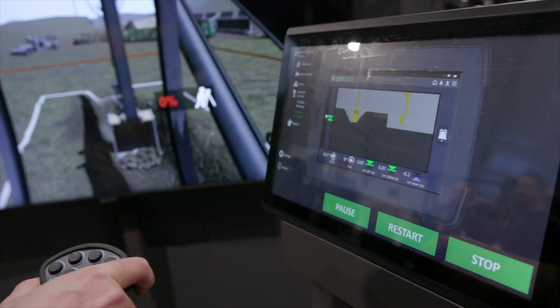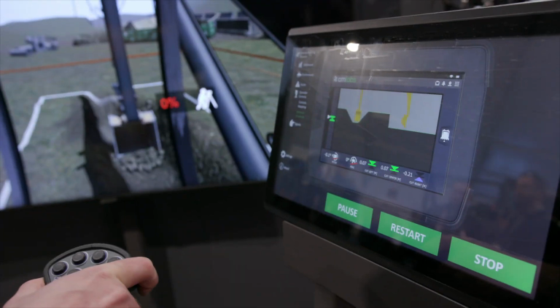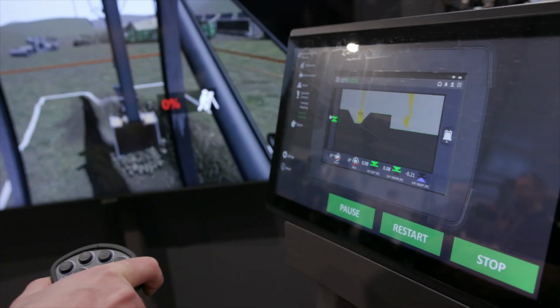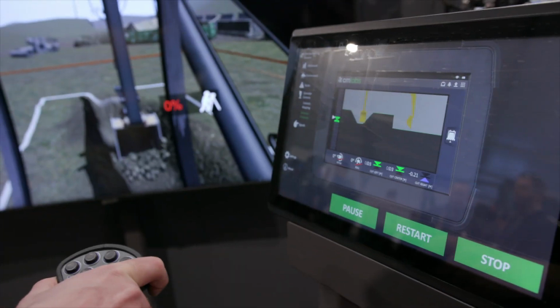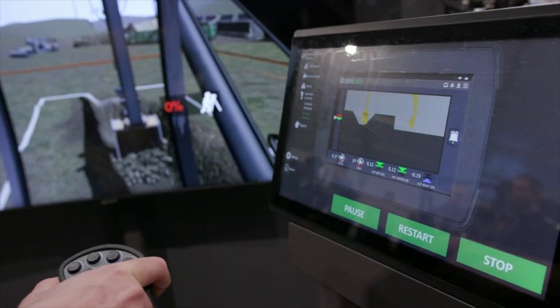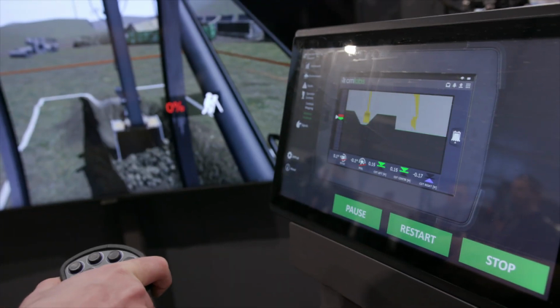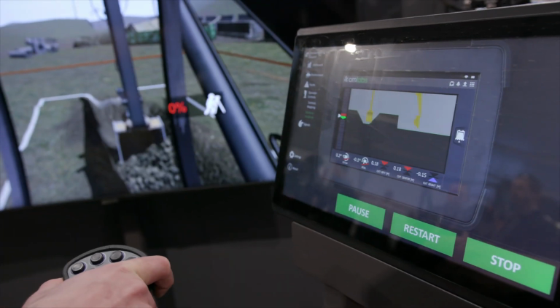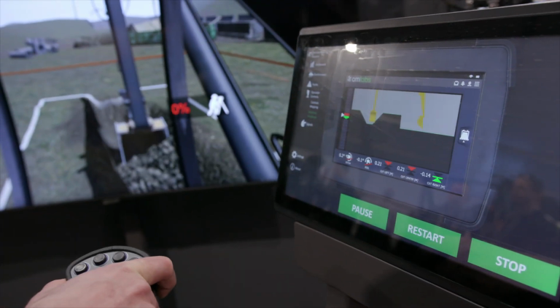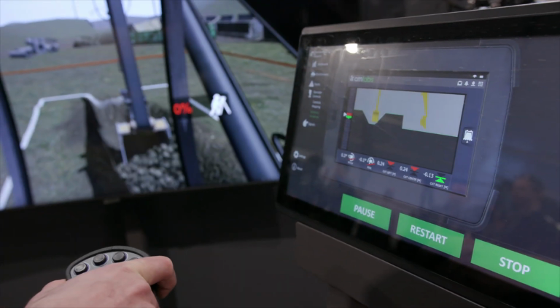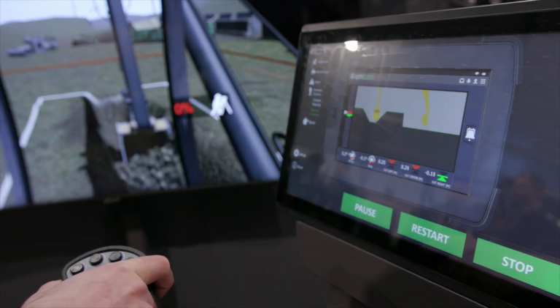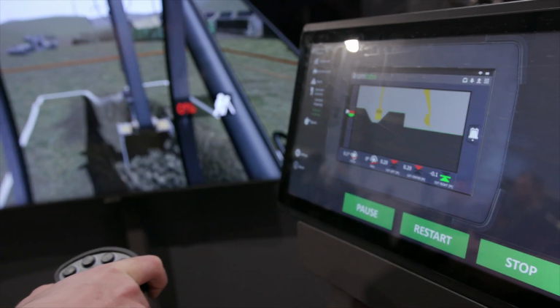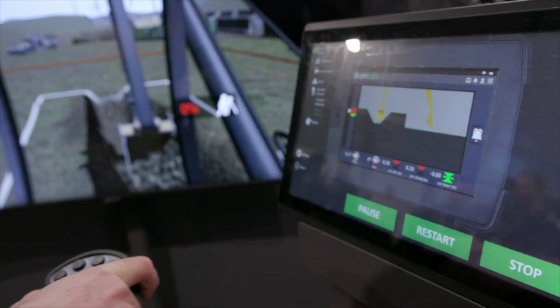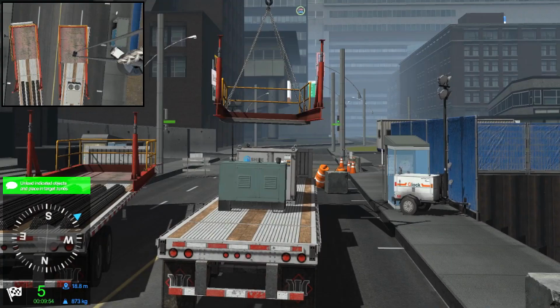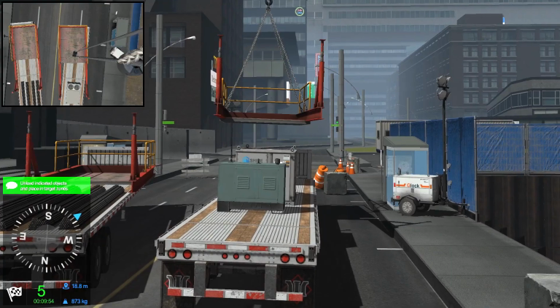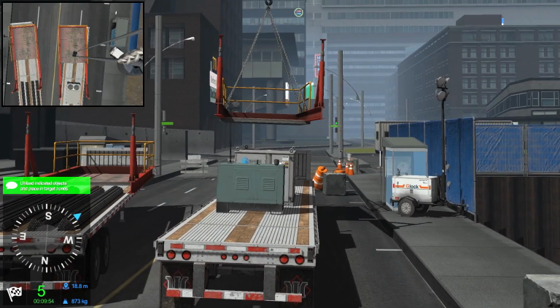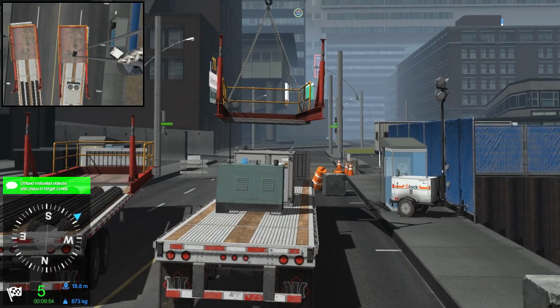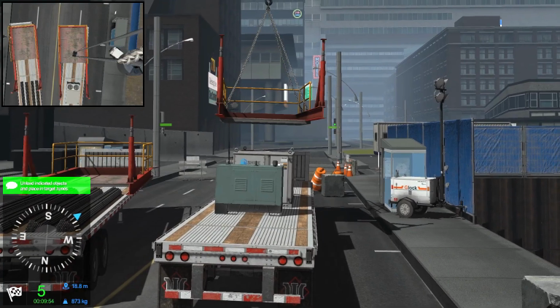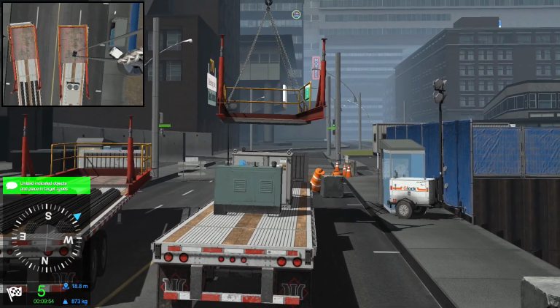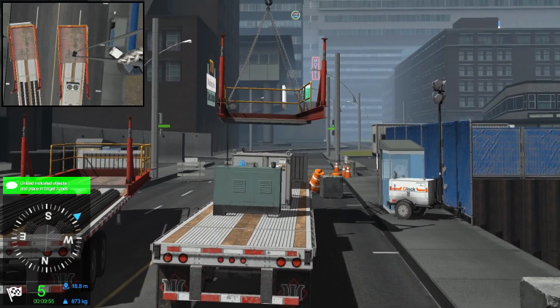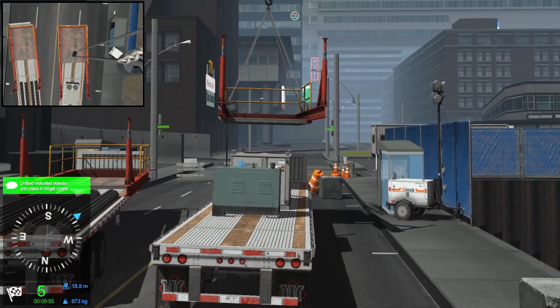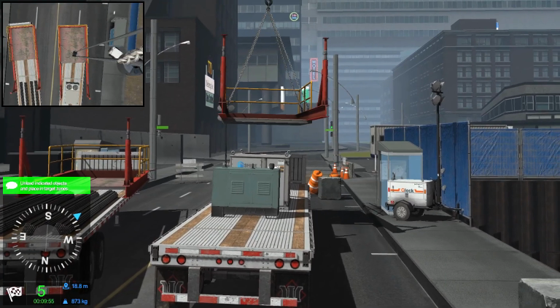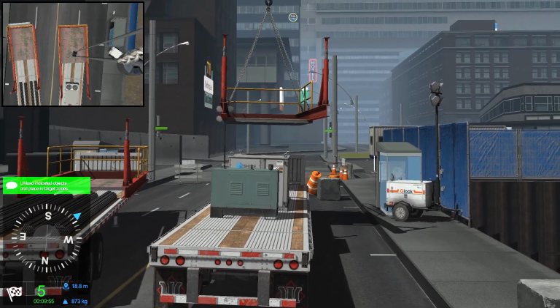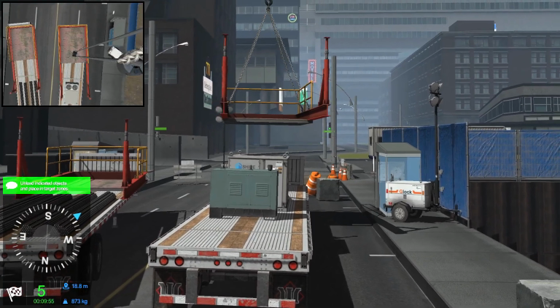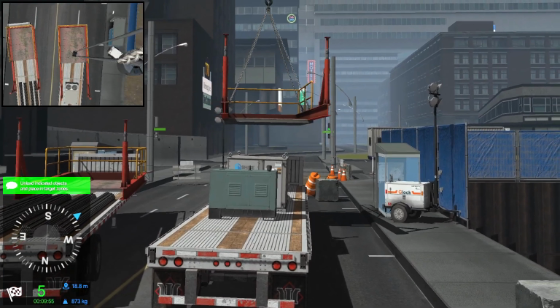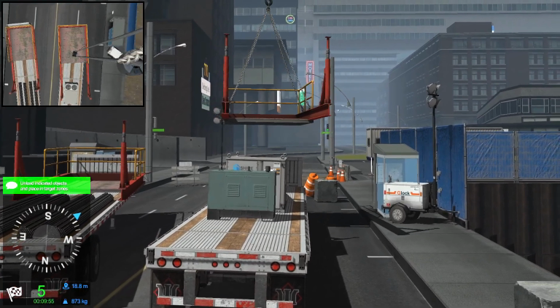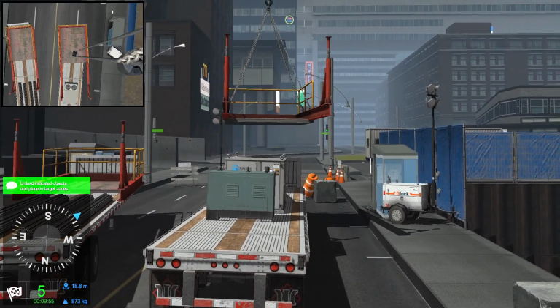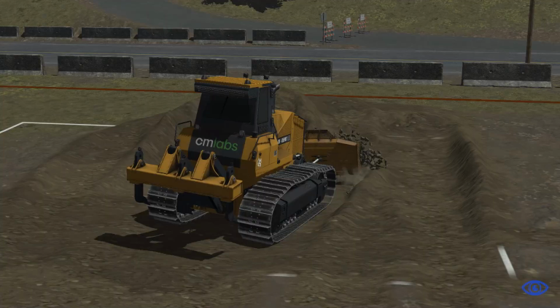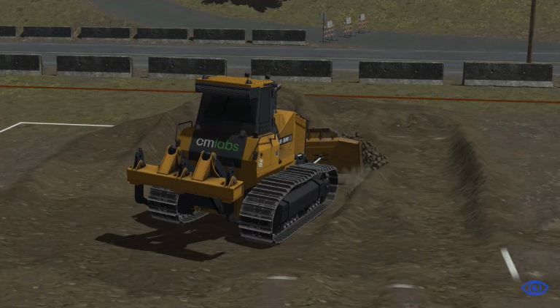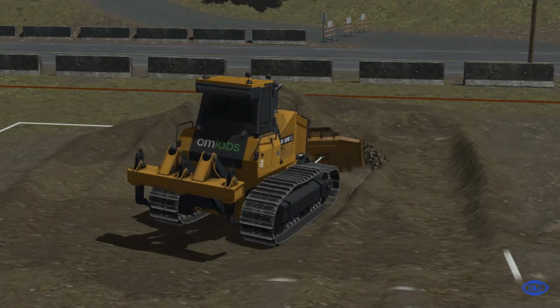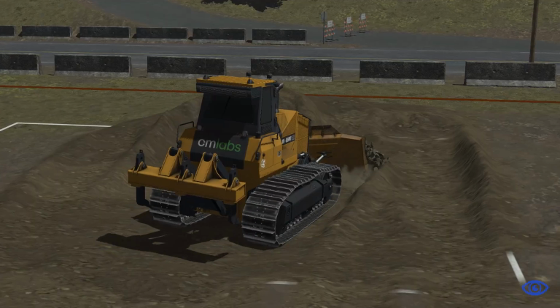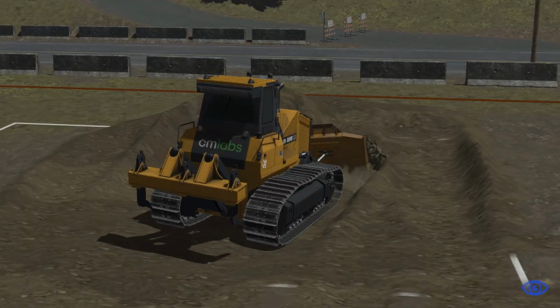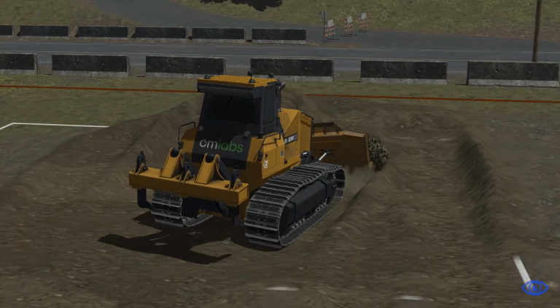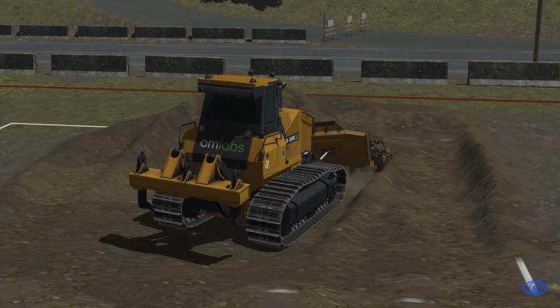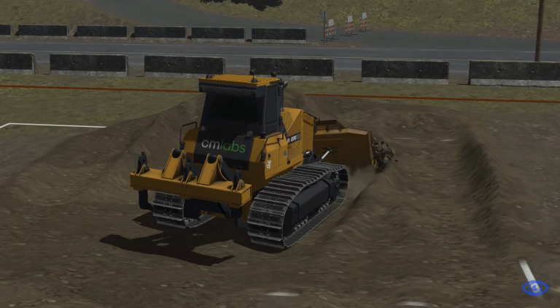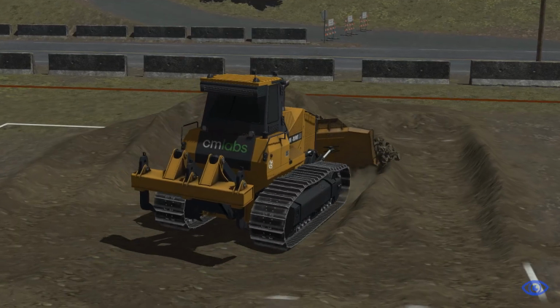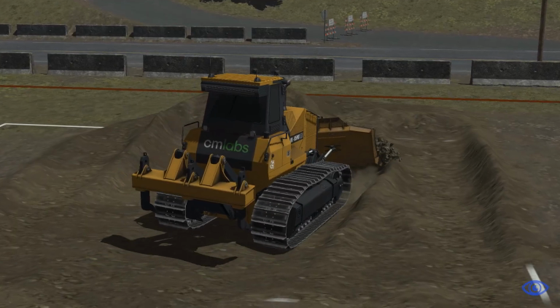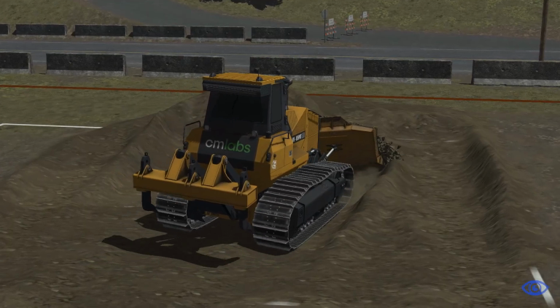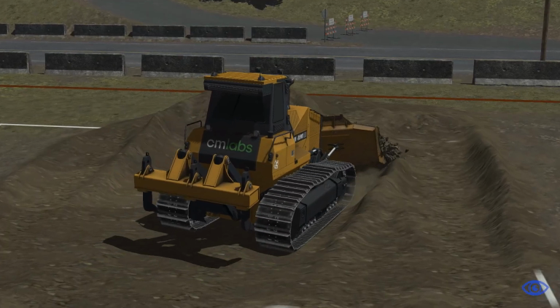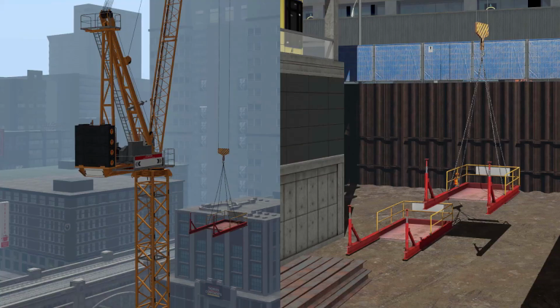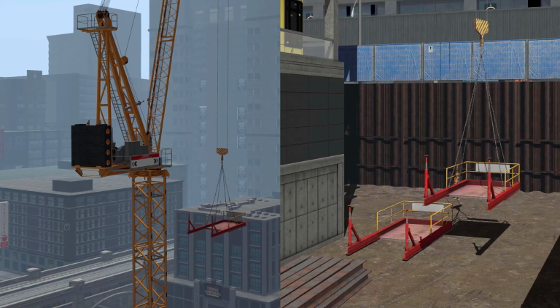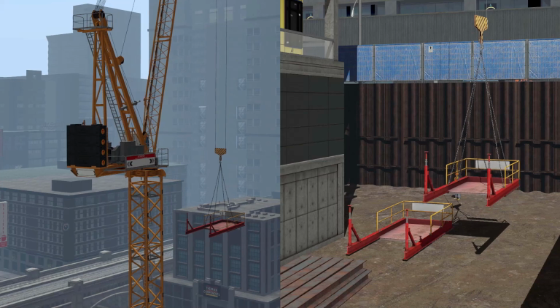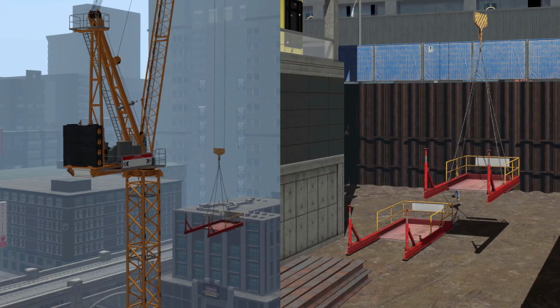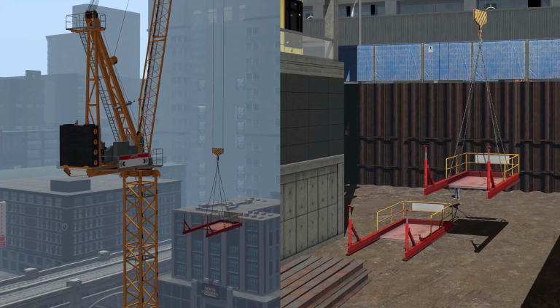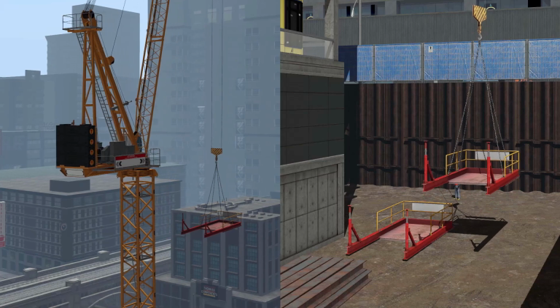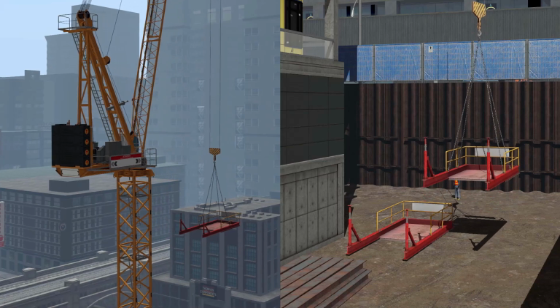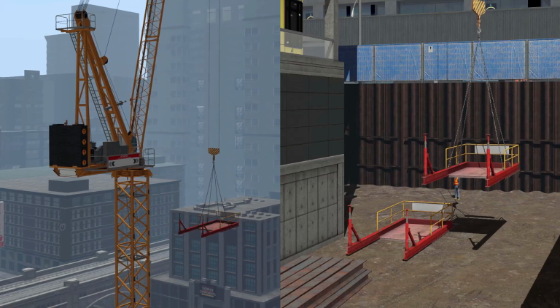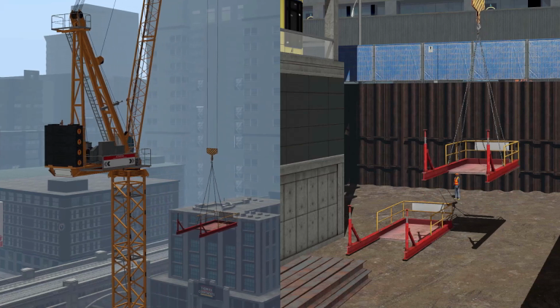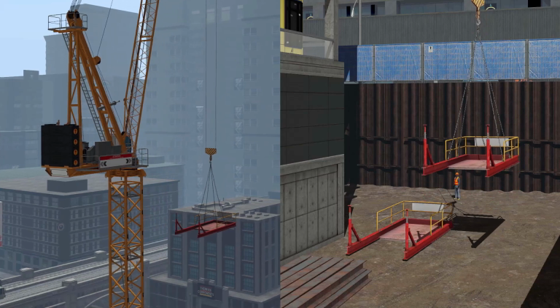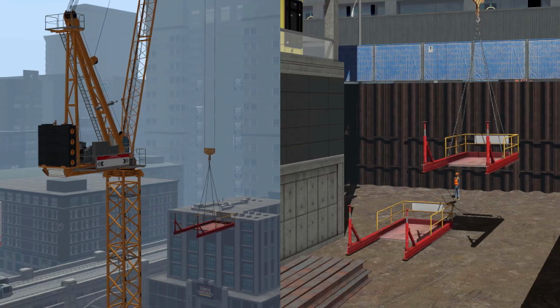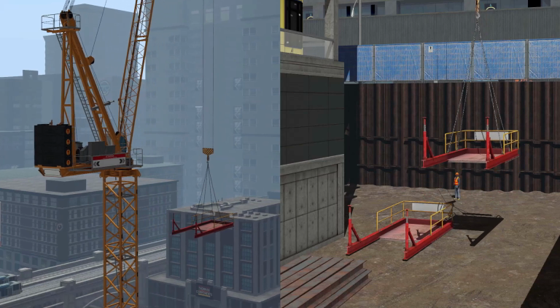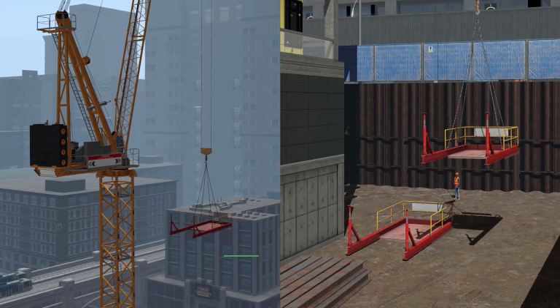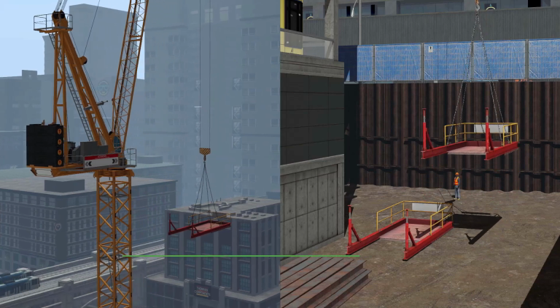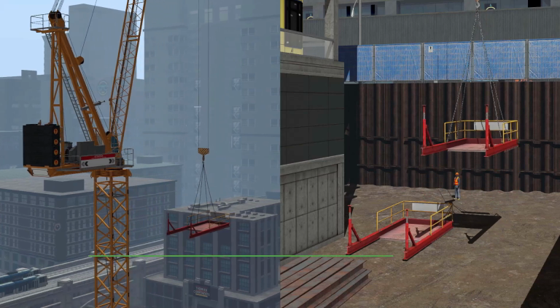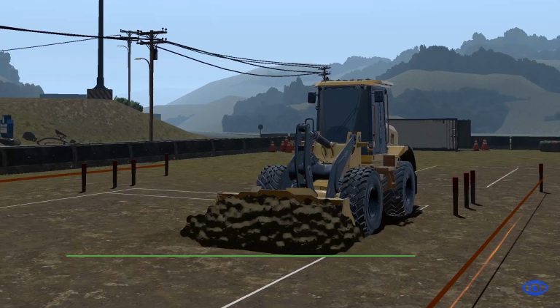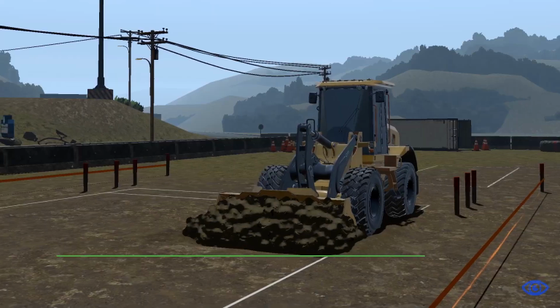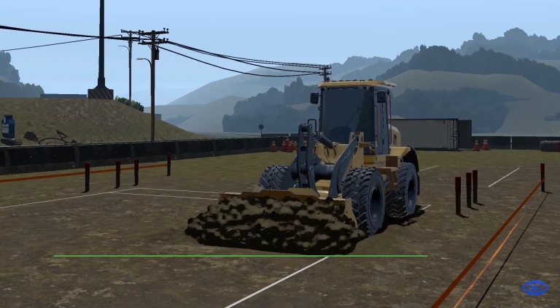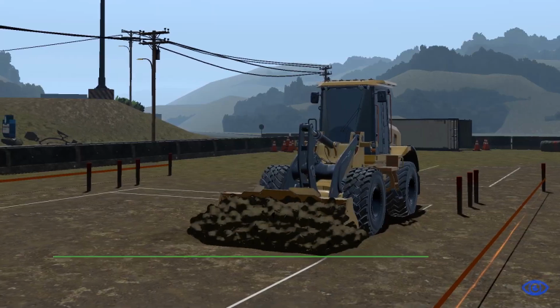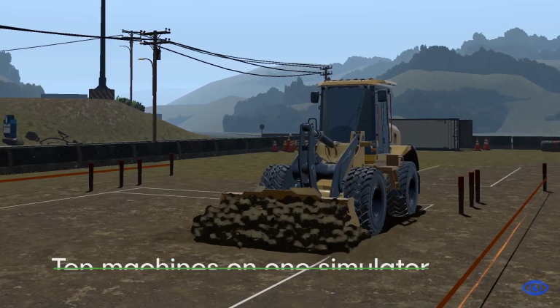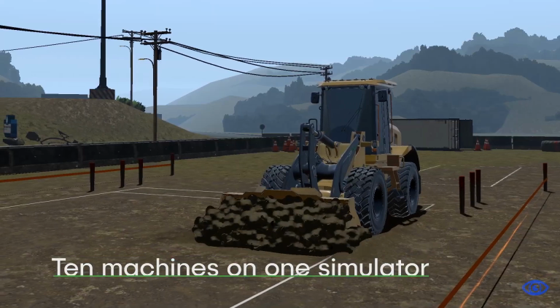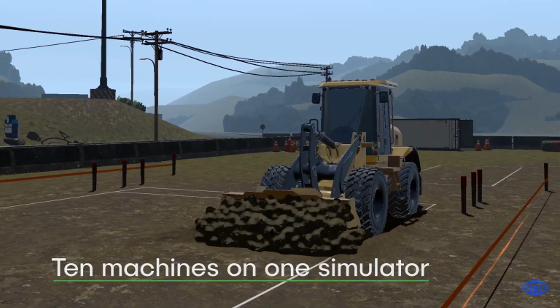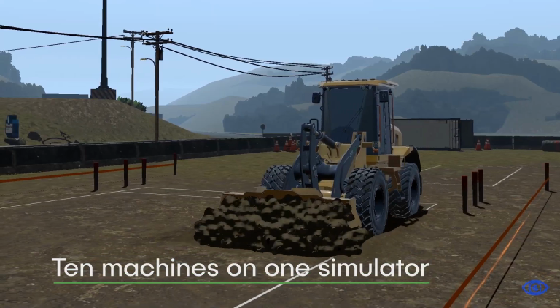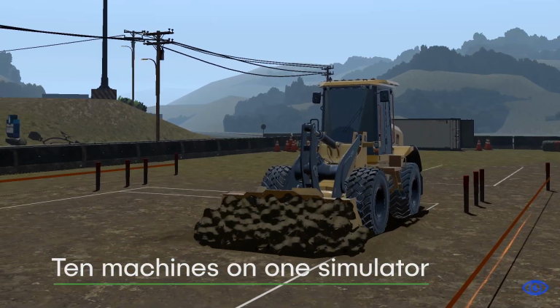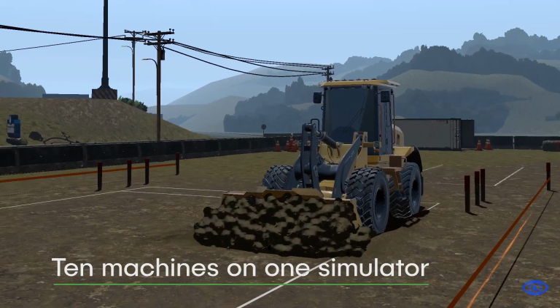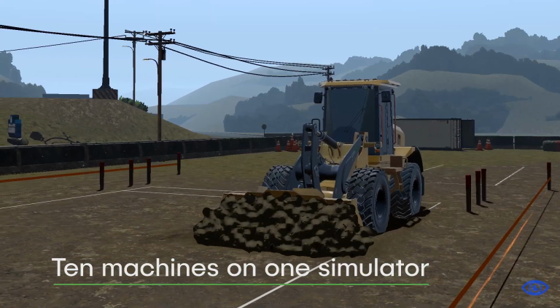It comes bundled with a full fleet of cranes, our complete earth-moving catalog, or both, for a total of 10 machines on one simulator.